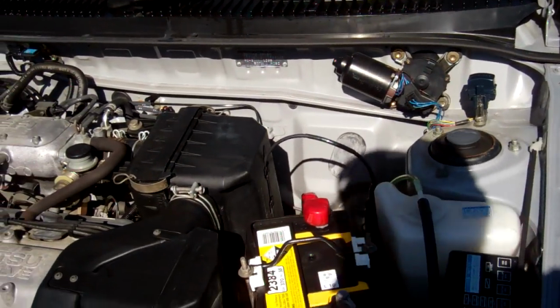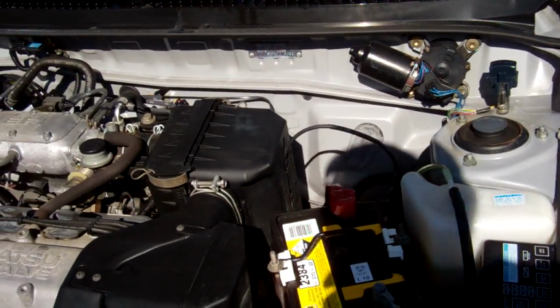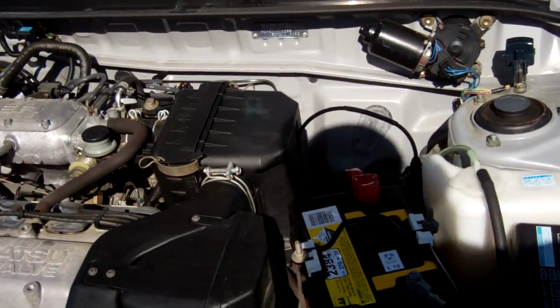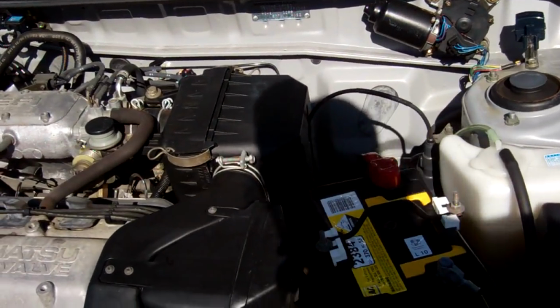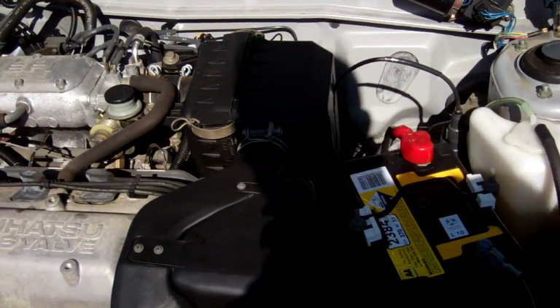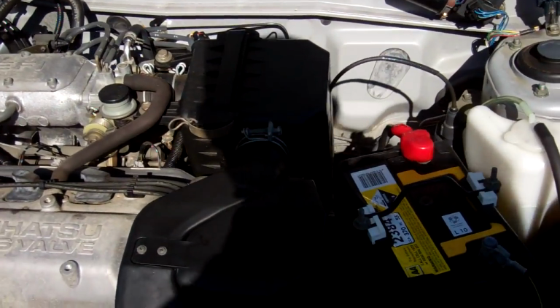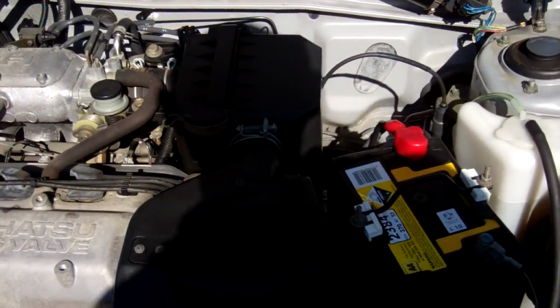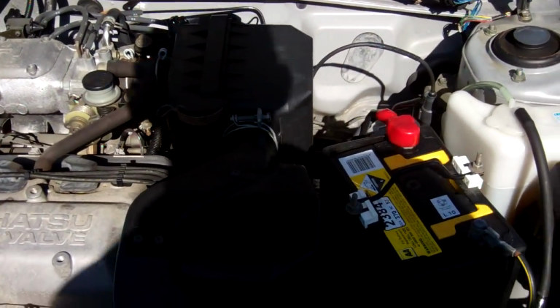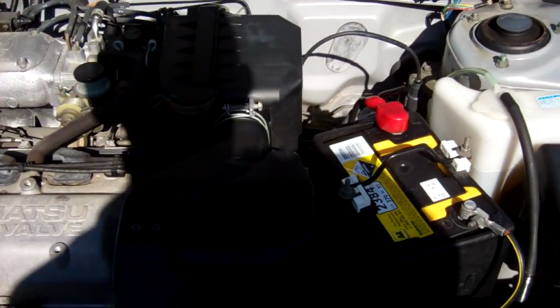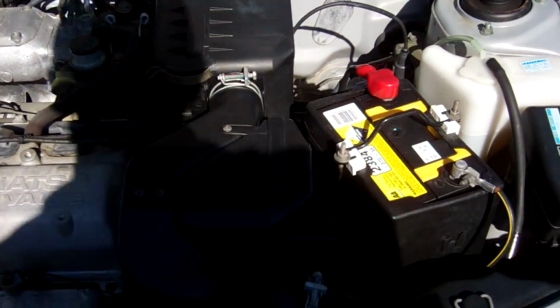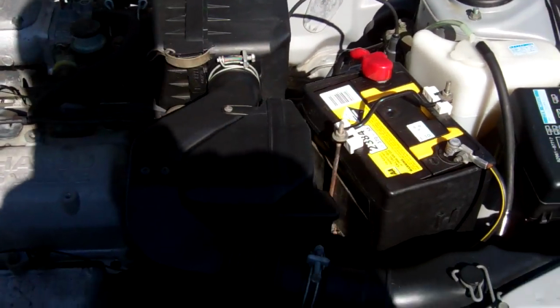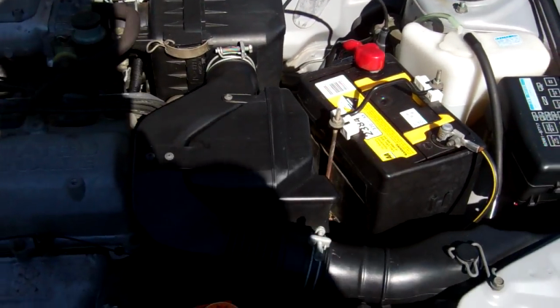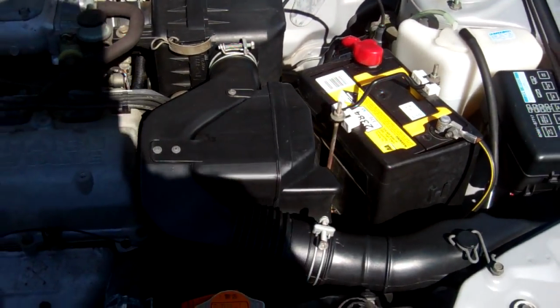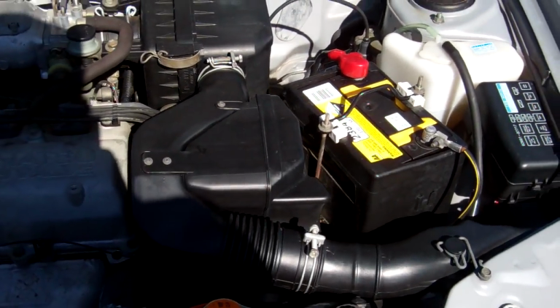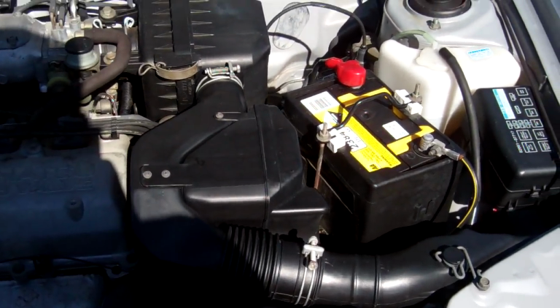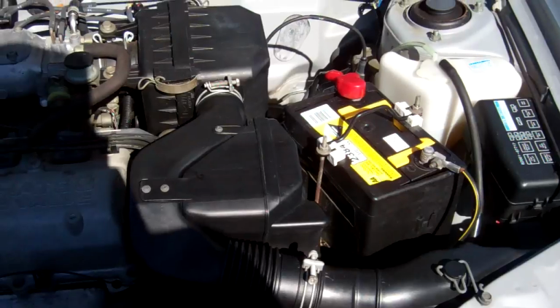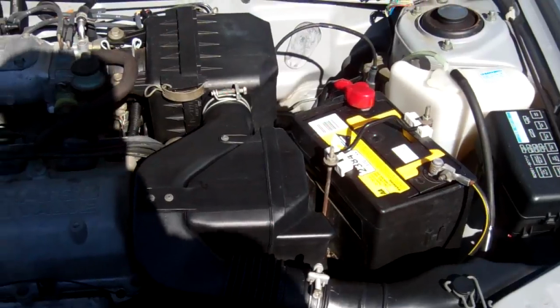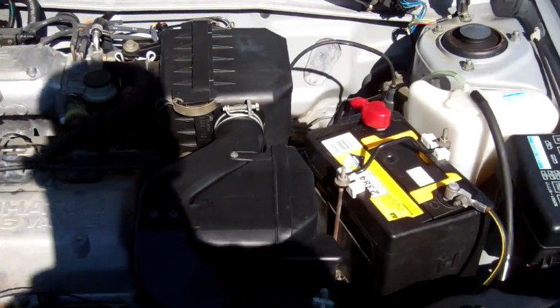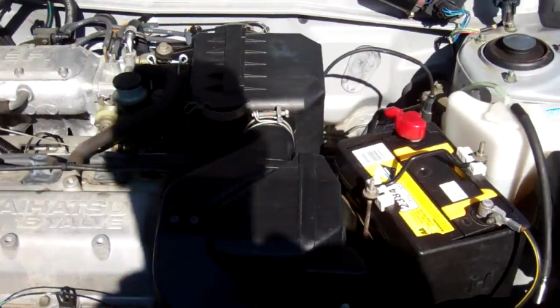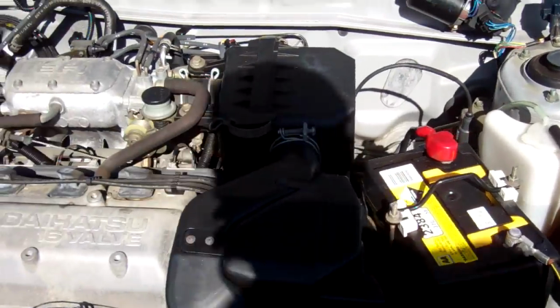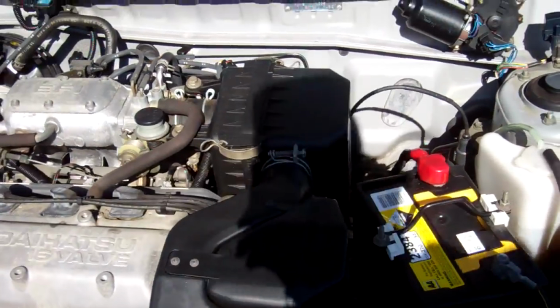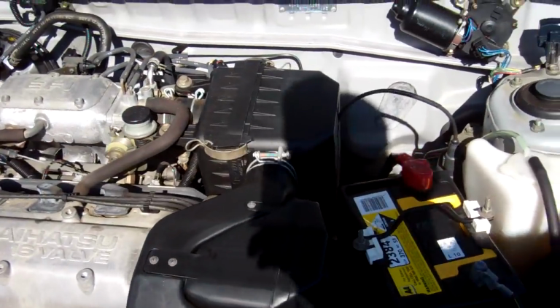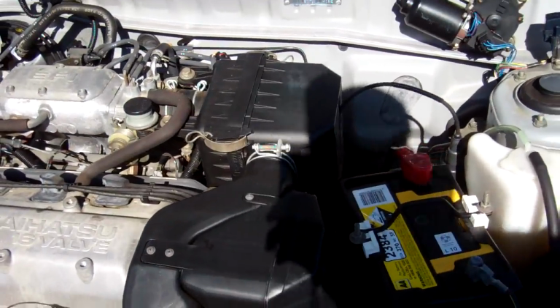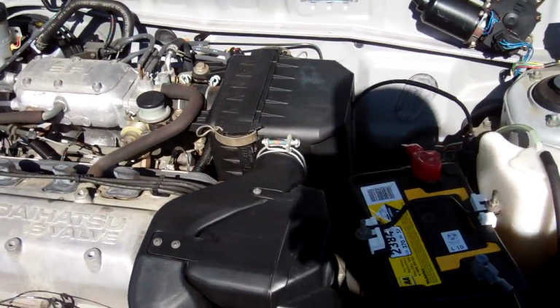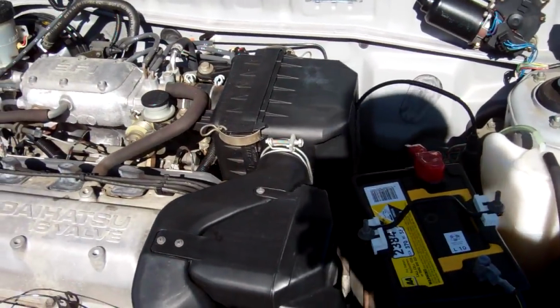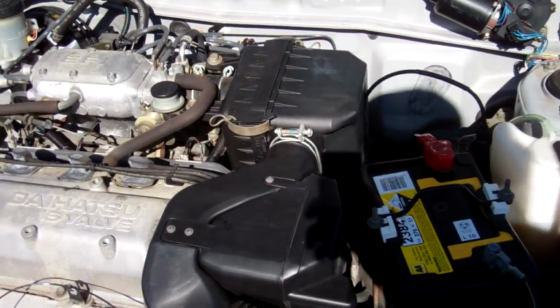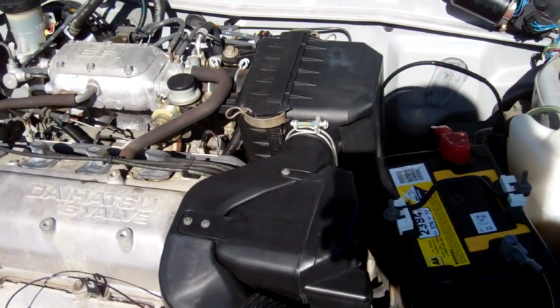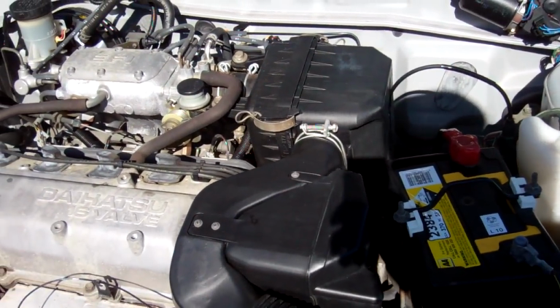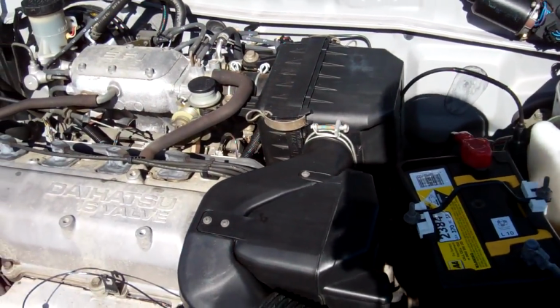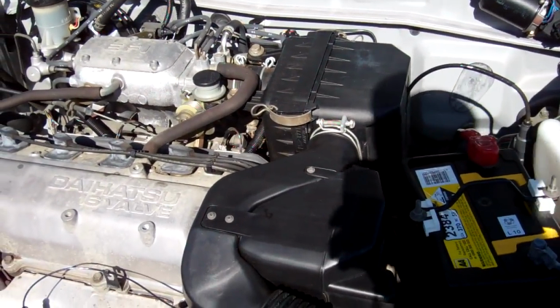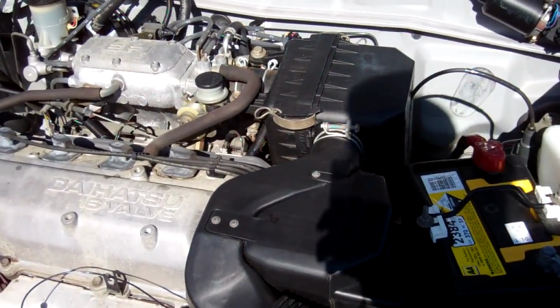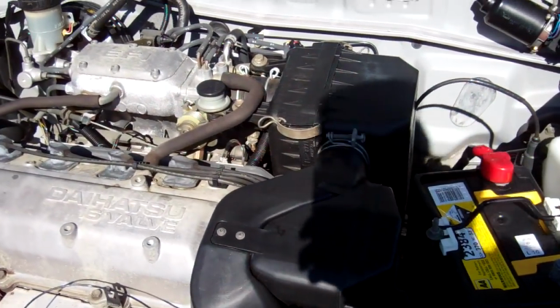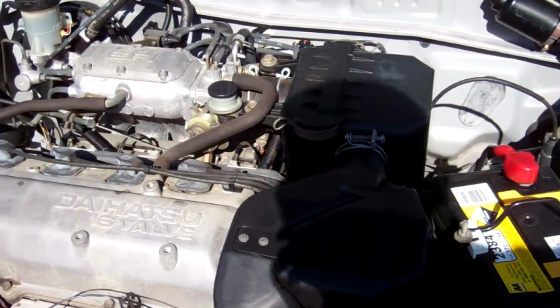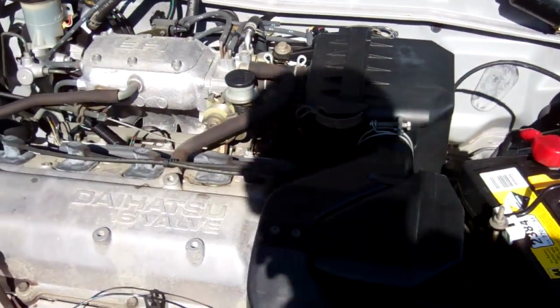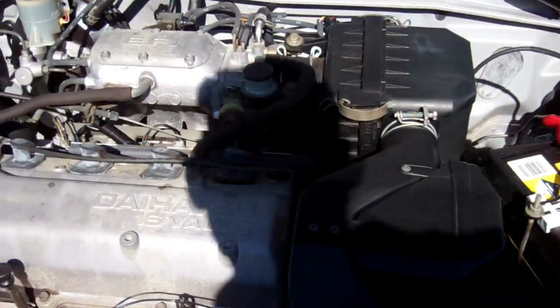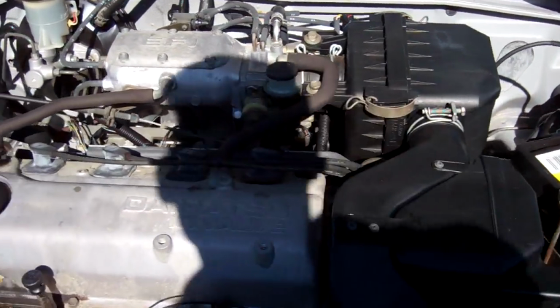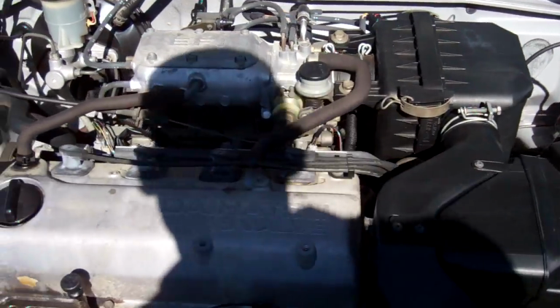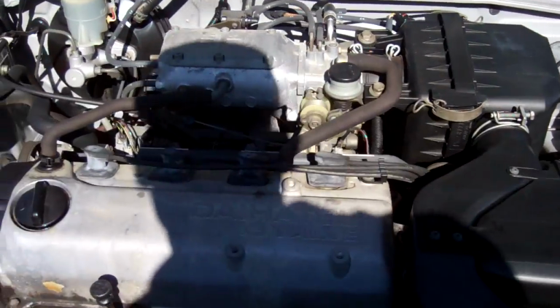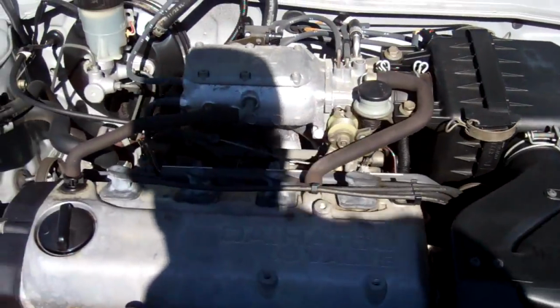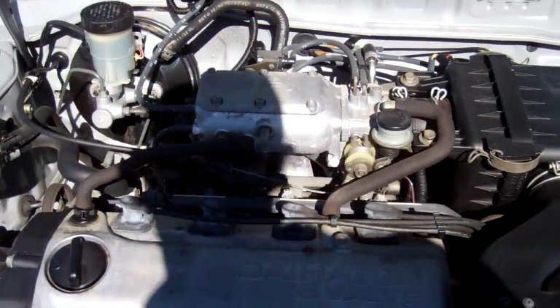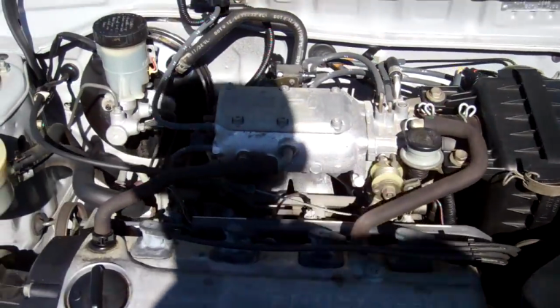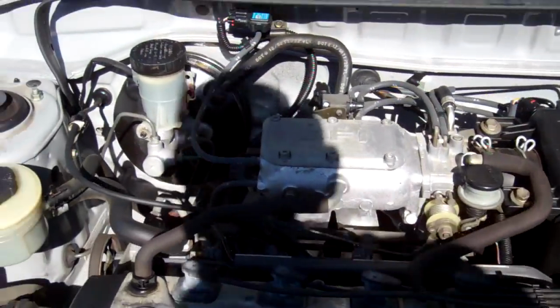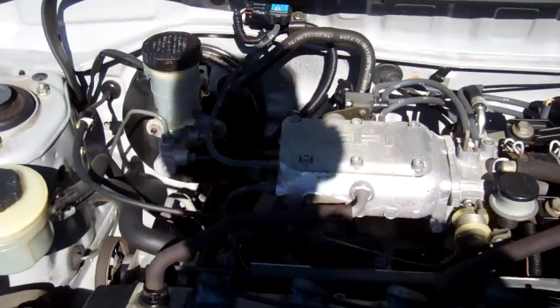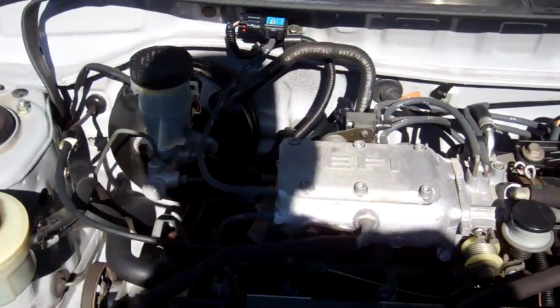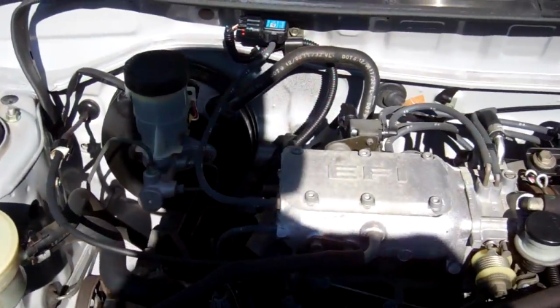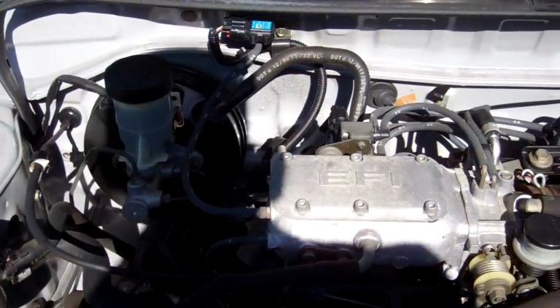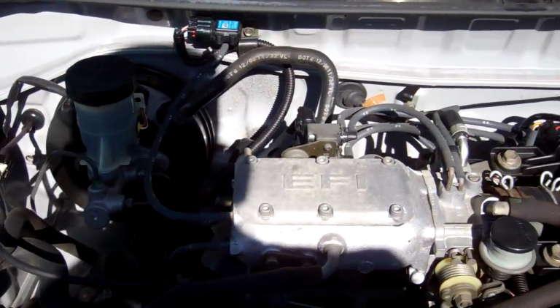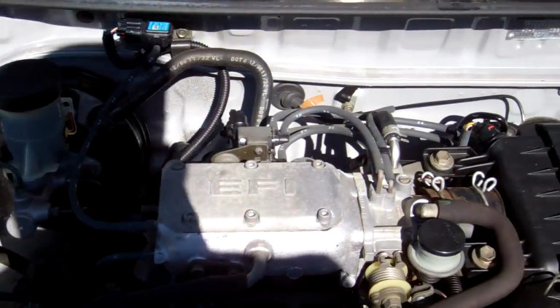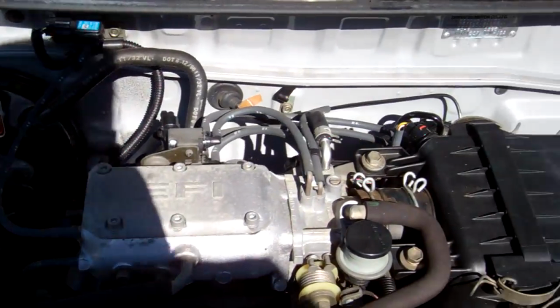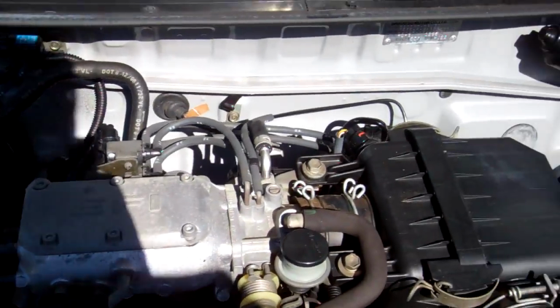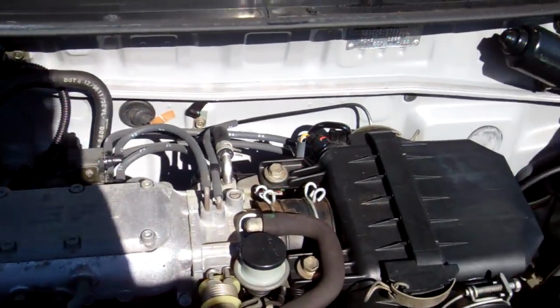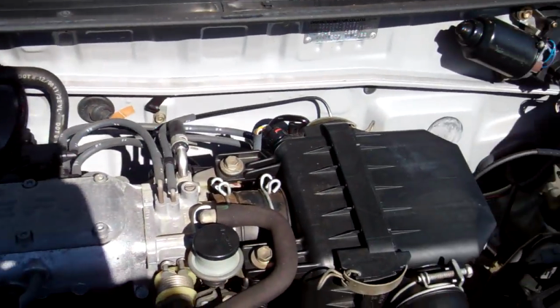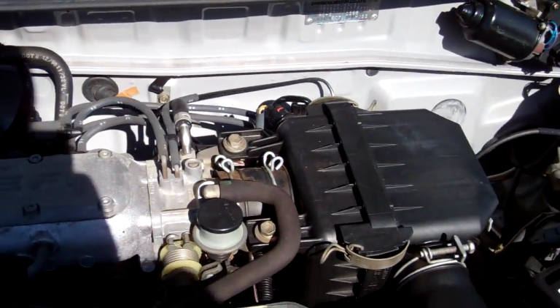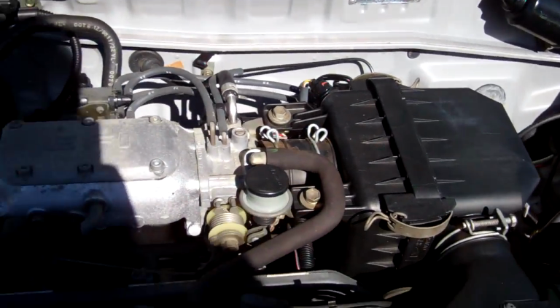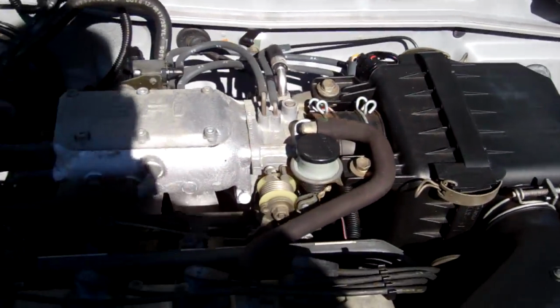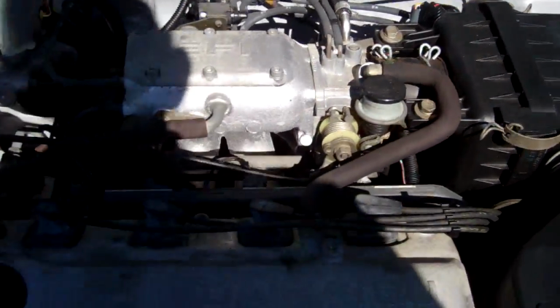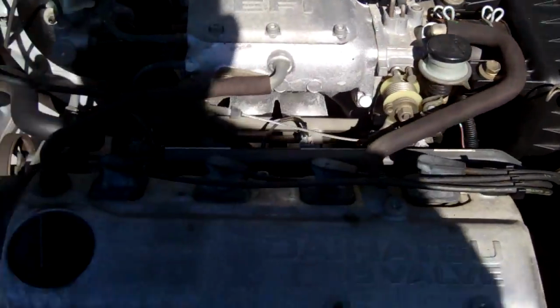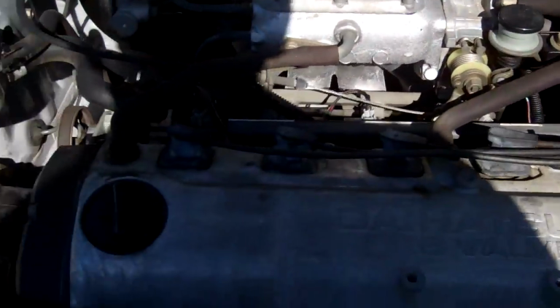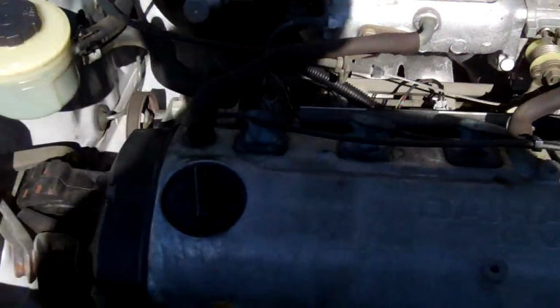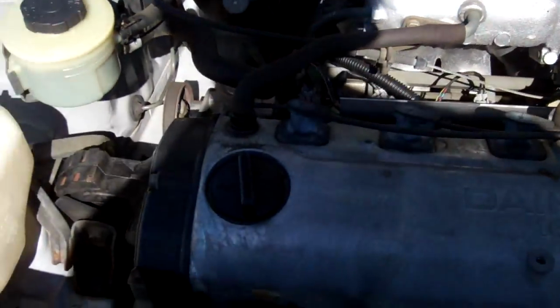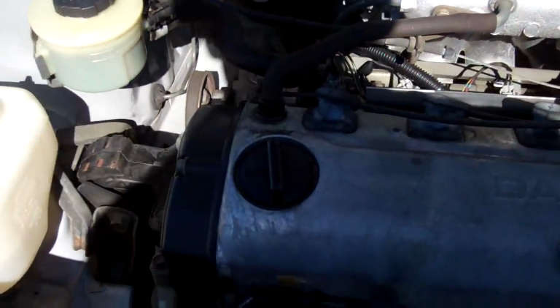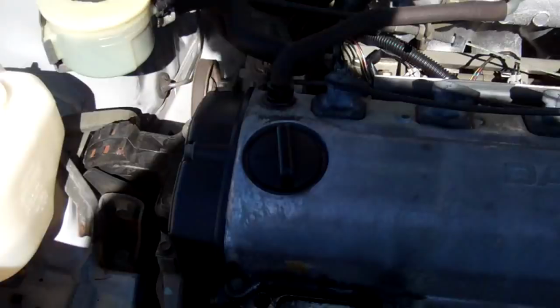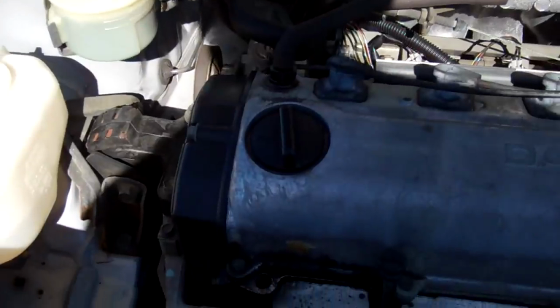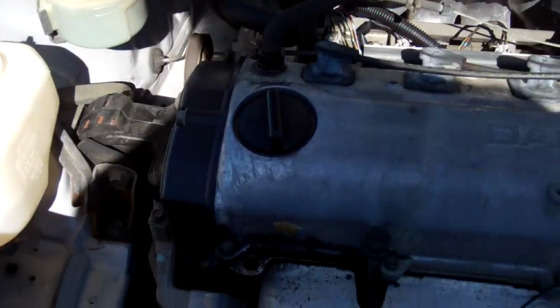Here's the engine bay. You can see my shadow there, but you can see that there is an engine, which is a good thing.